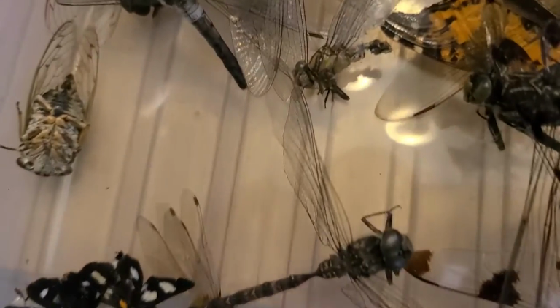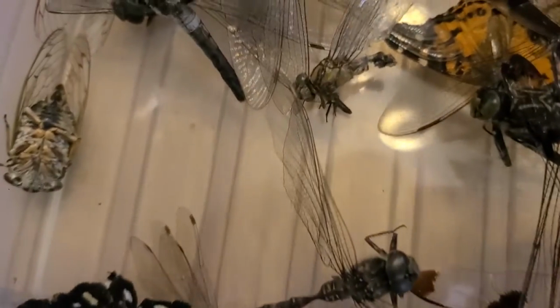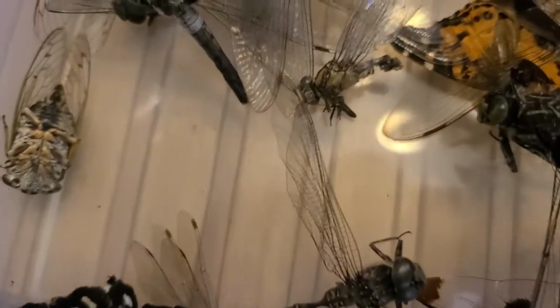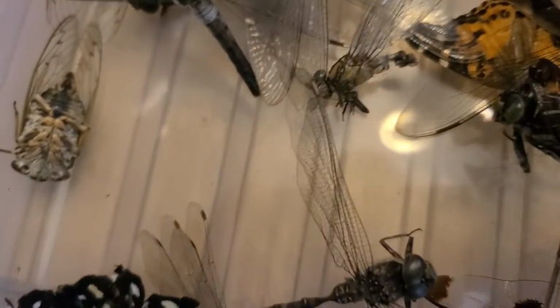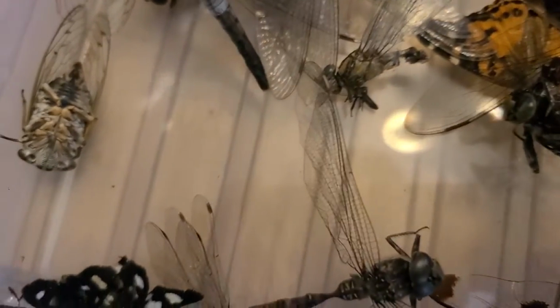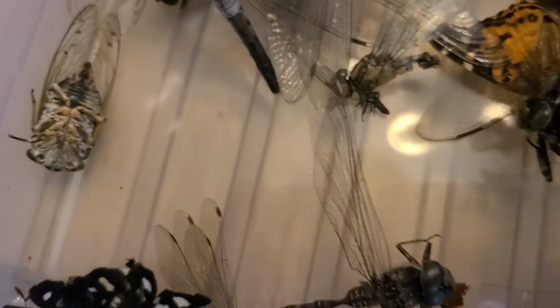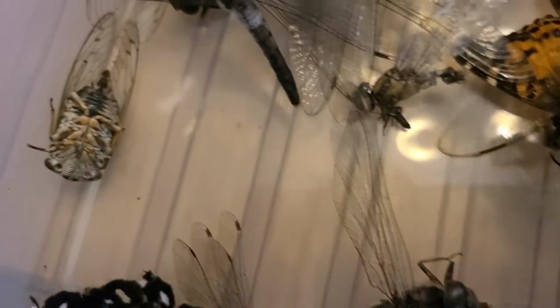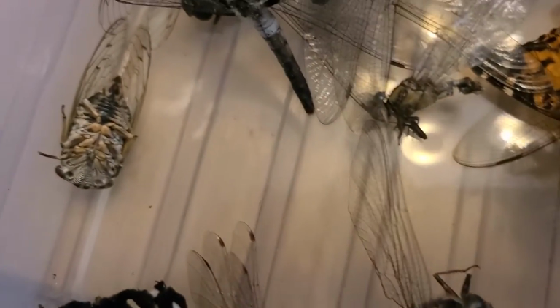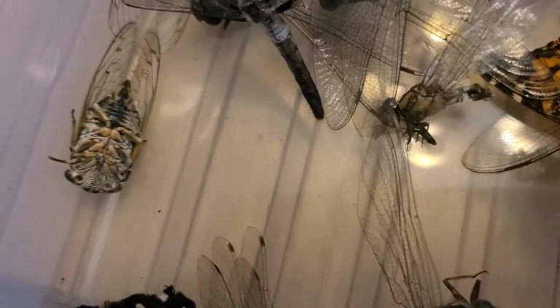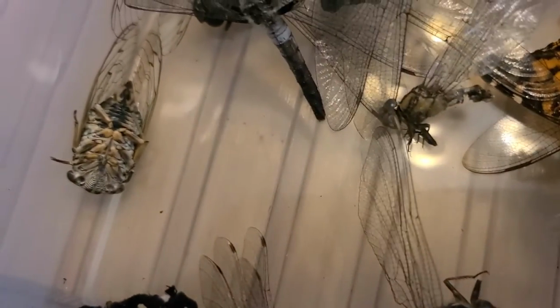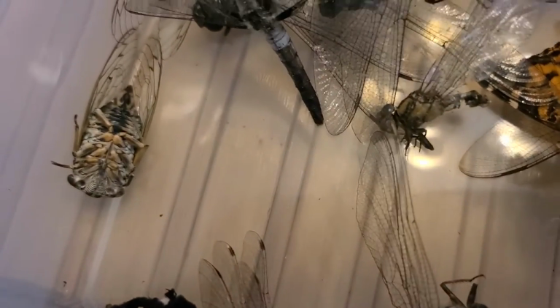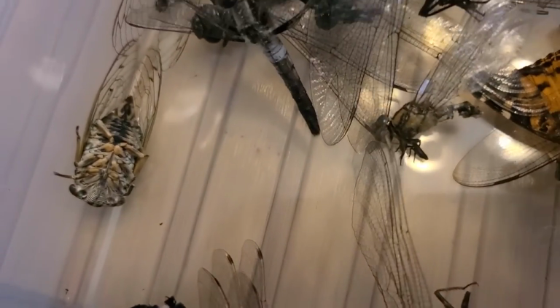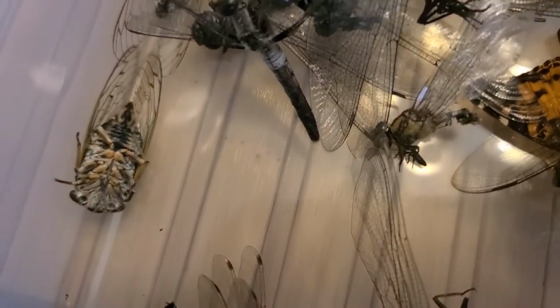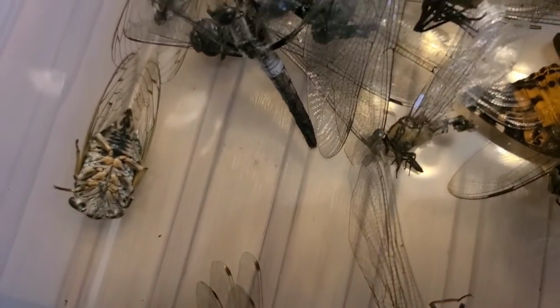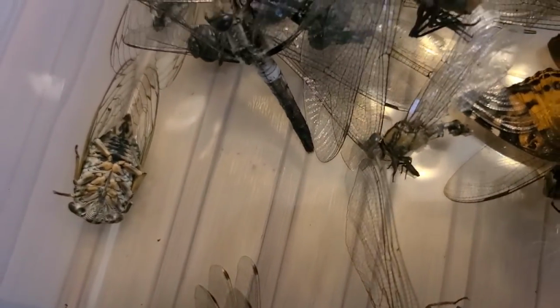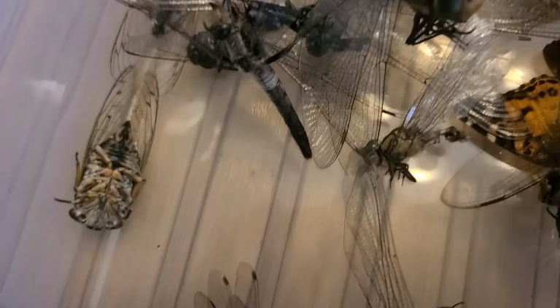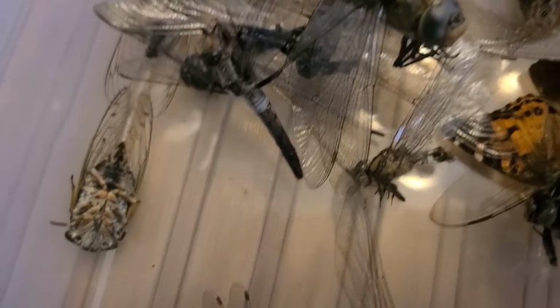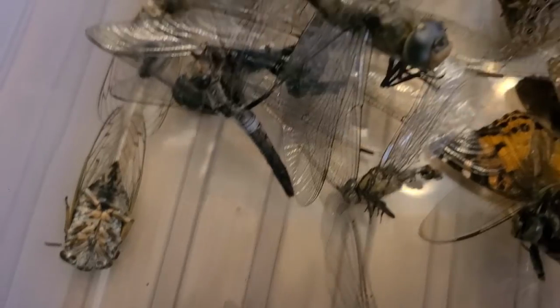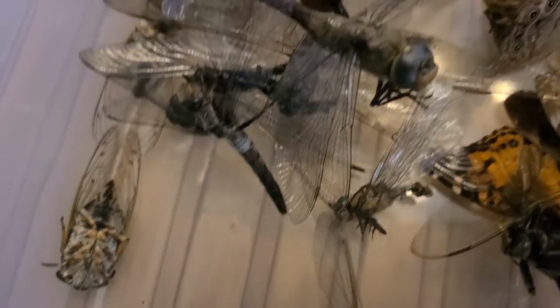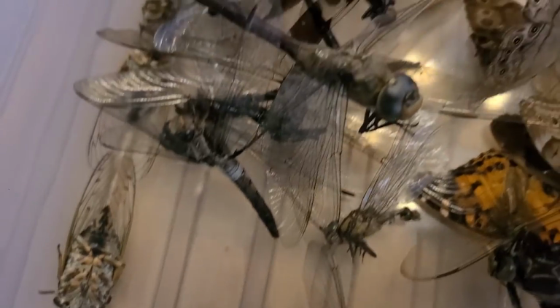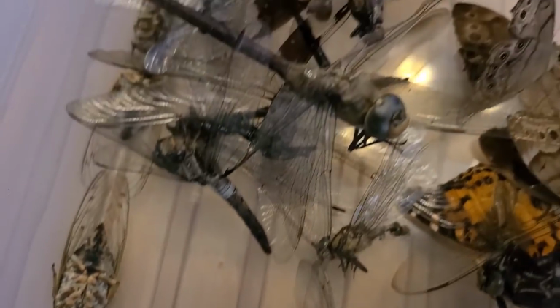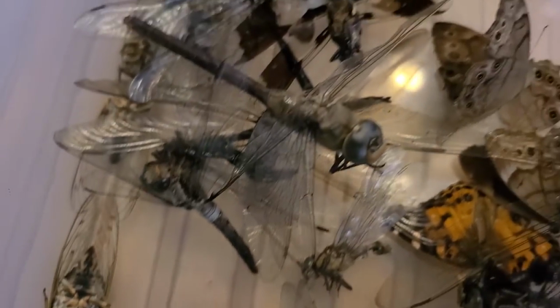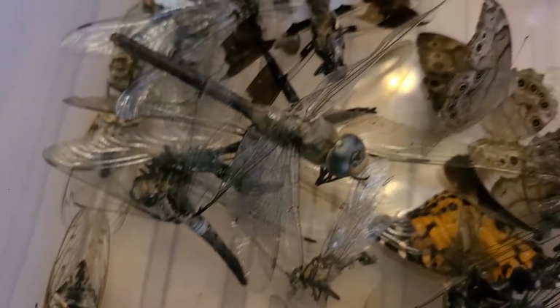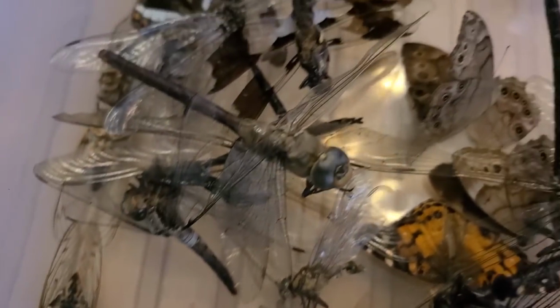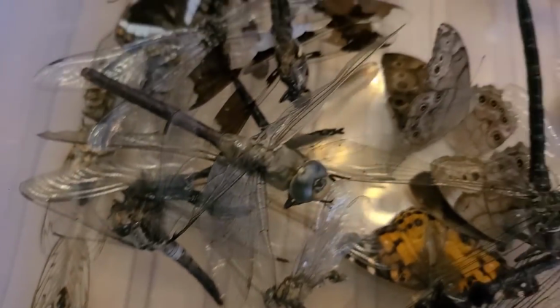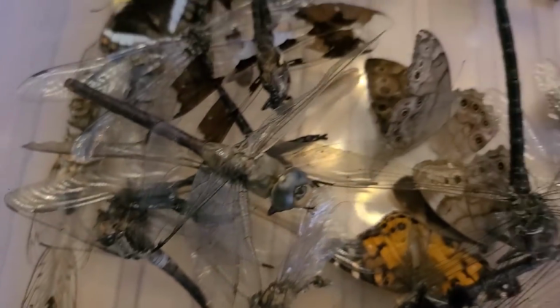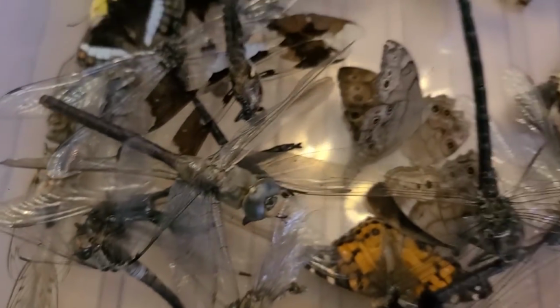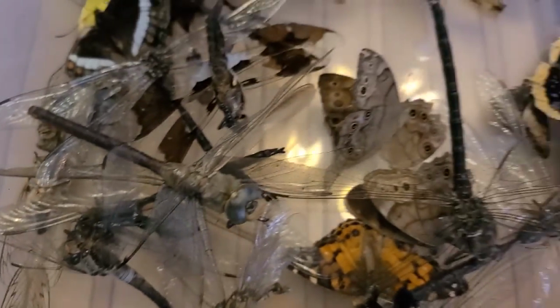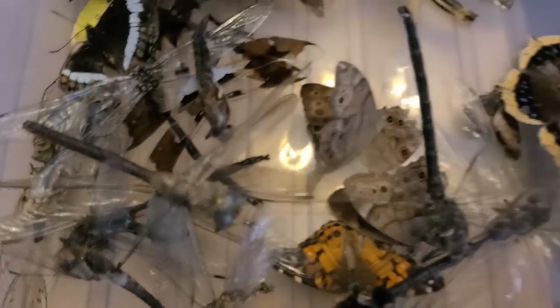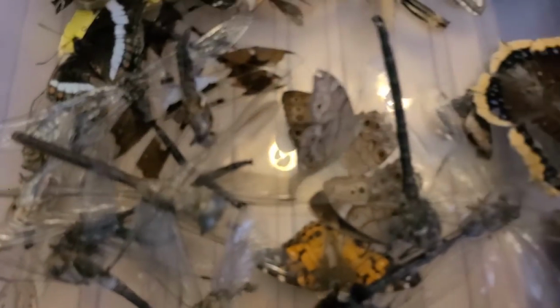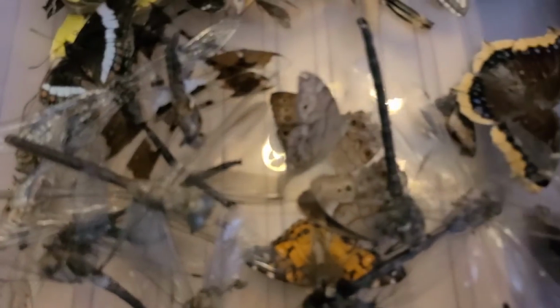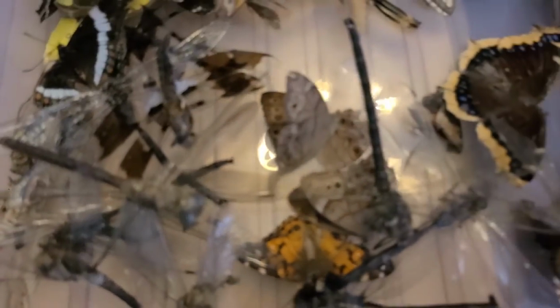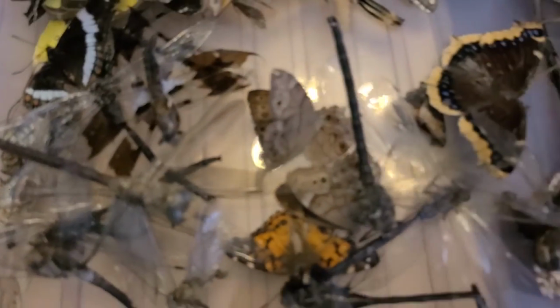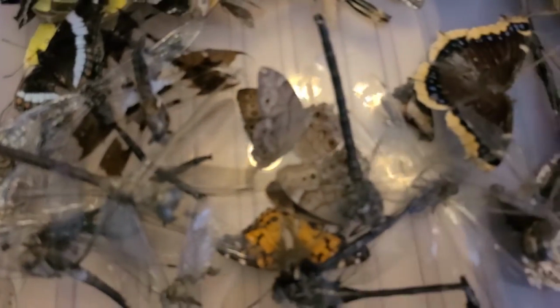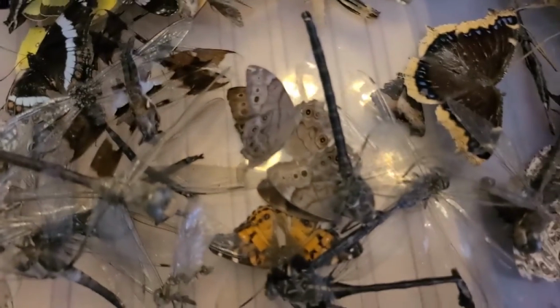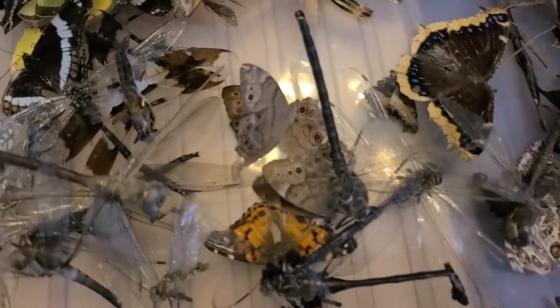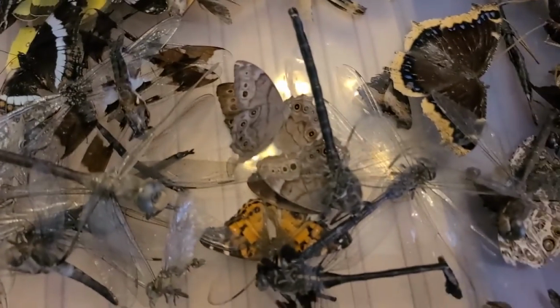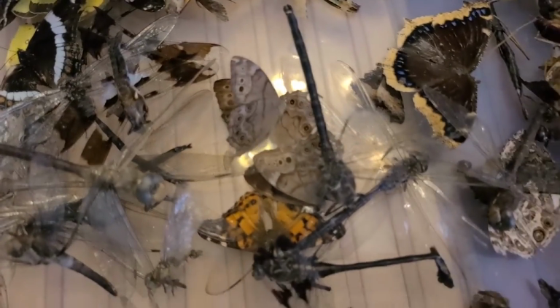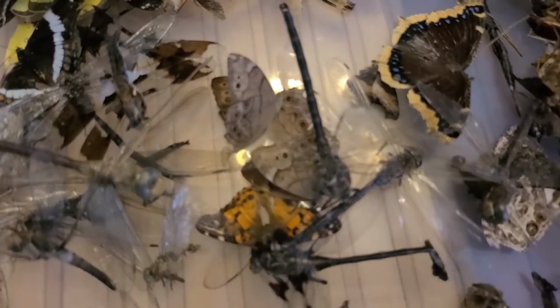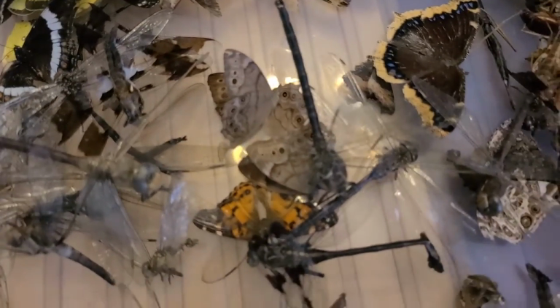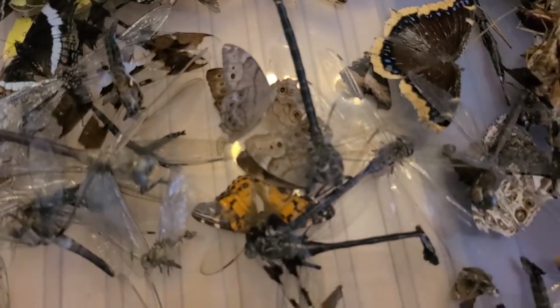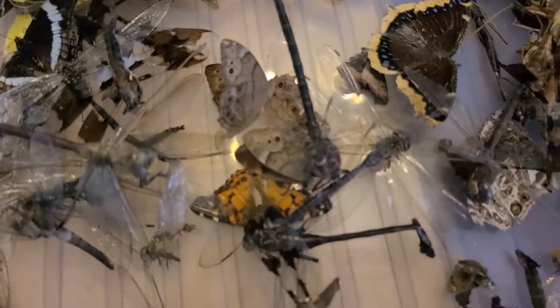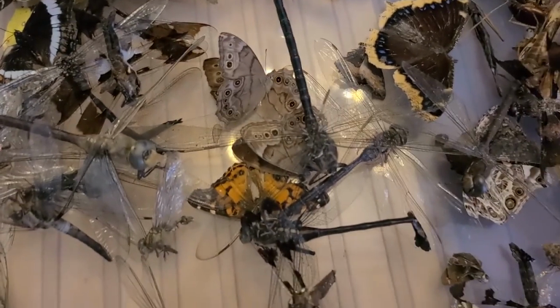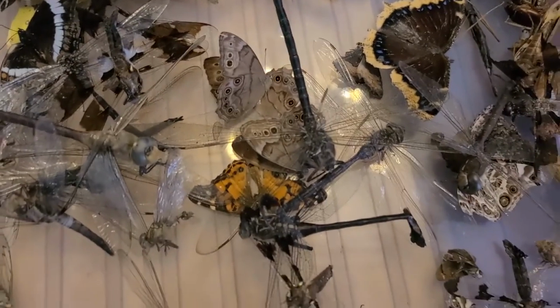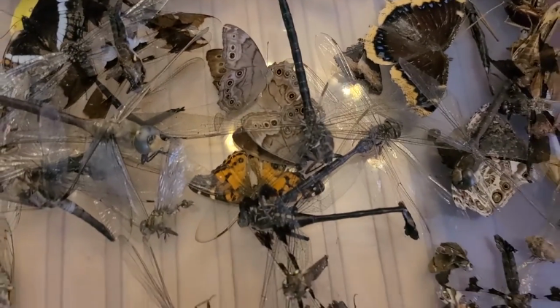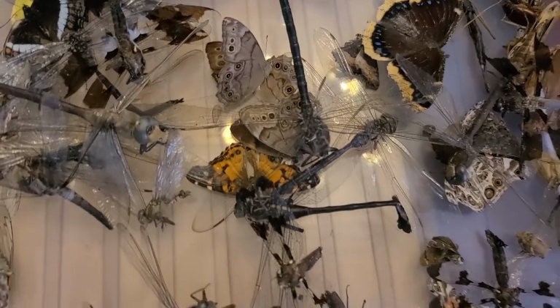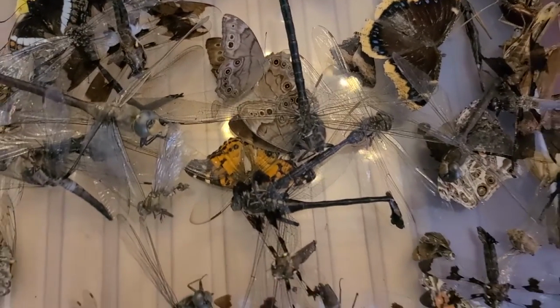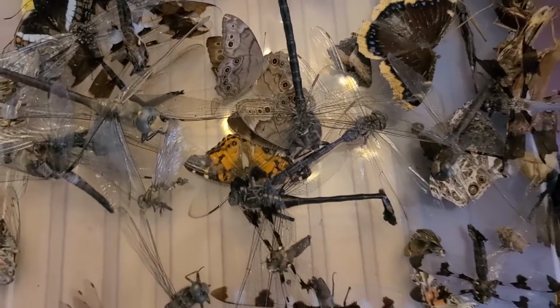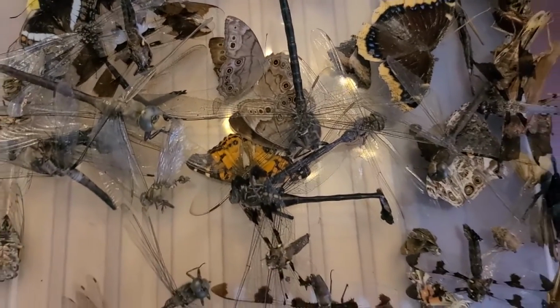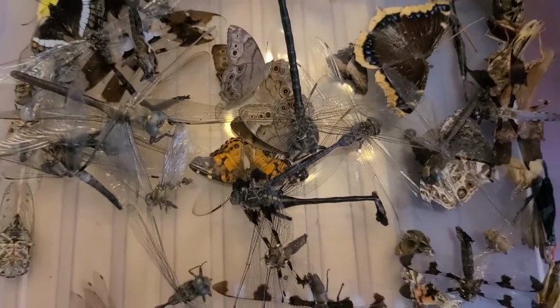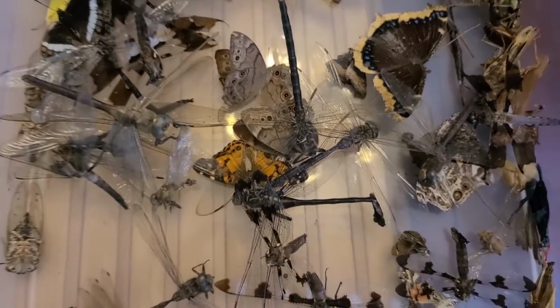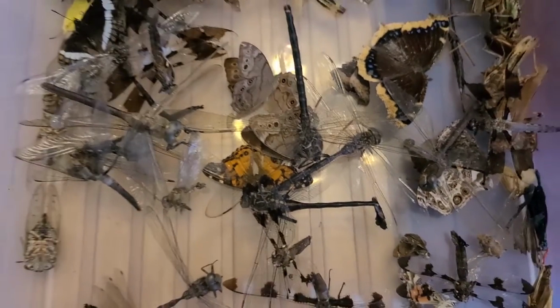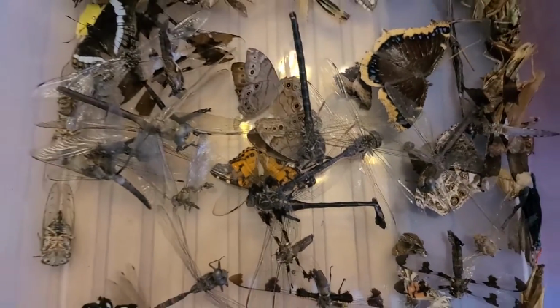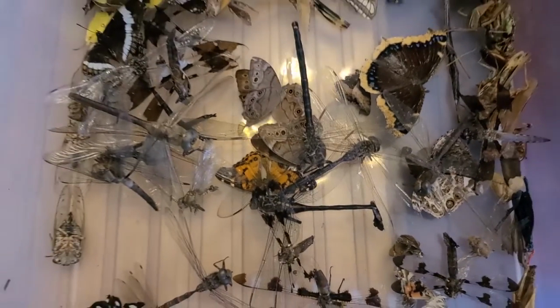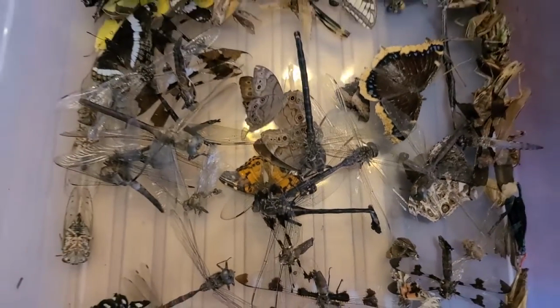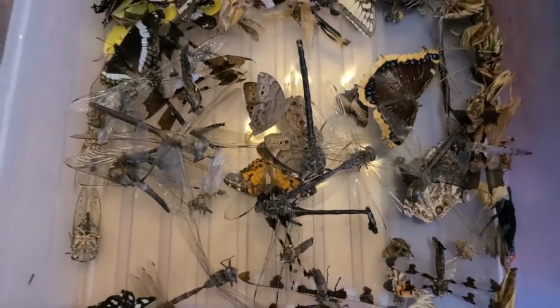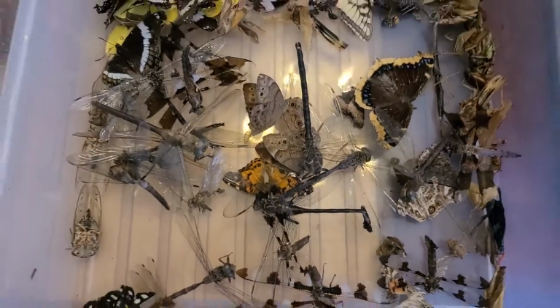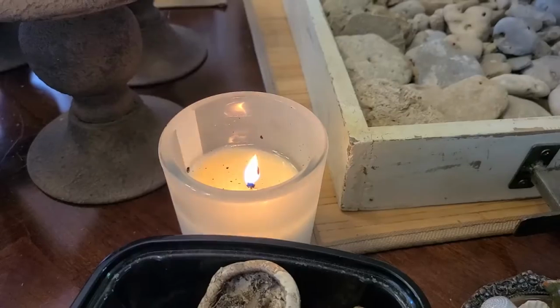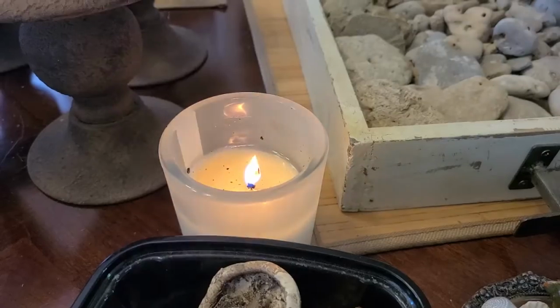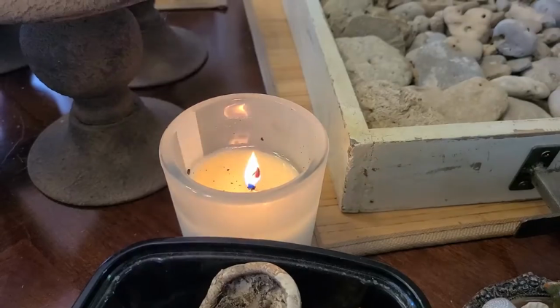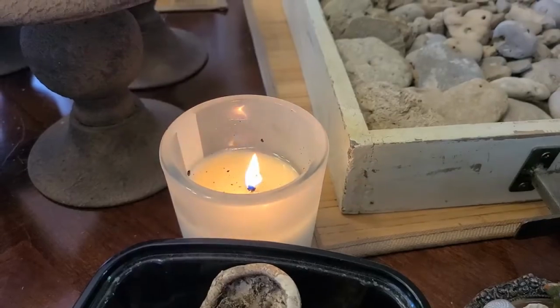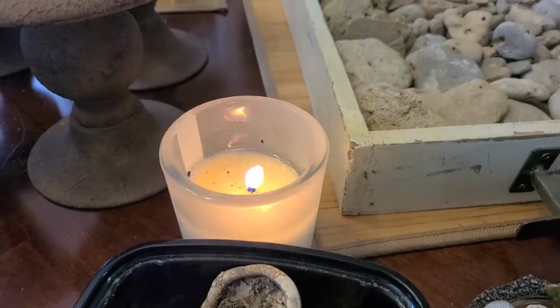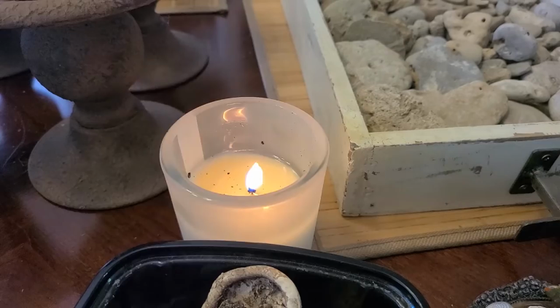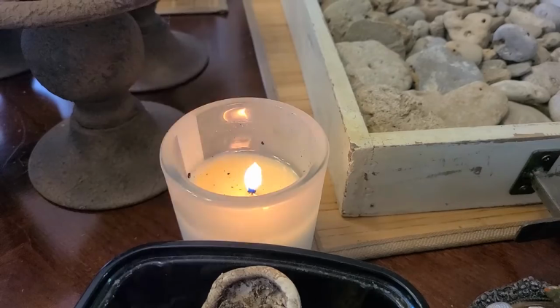A cicada. We've got dragonflies. Butterflies. This thing's so cool.